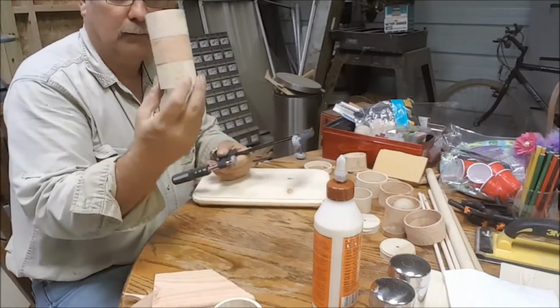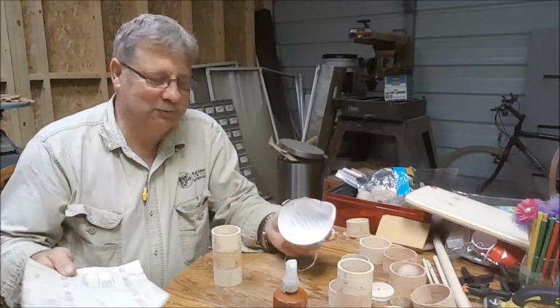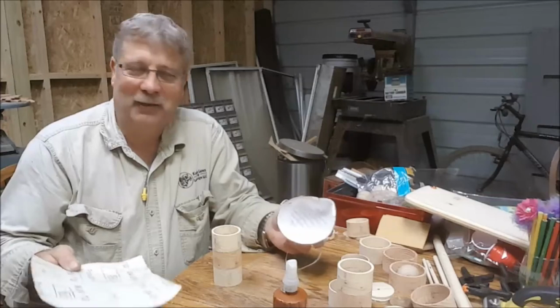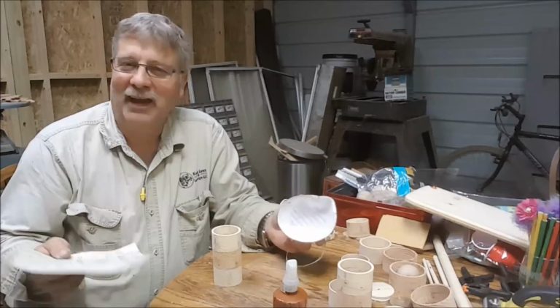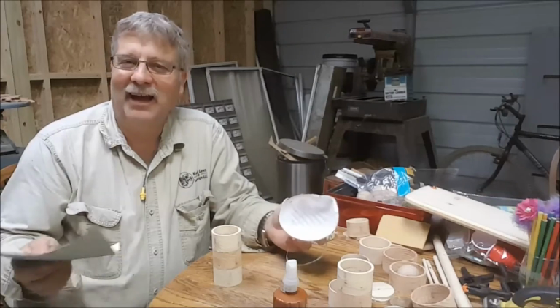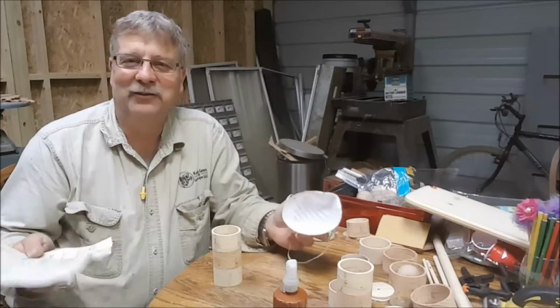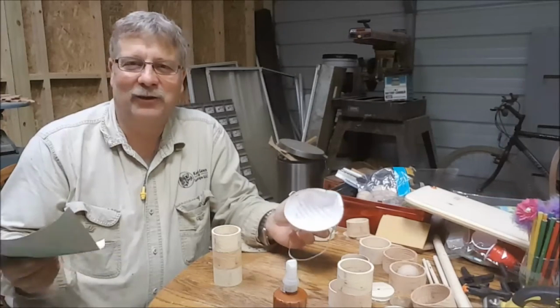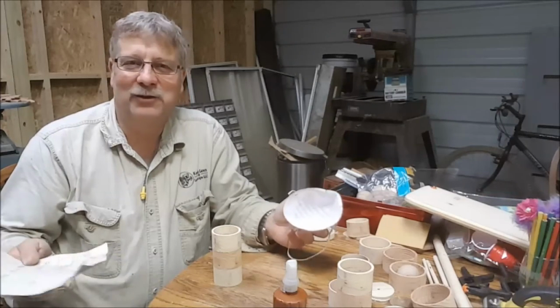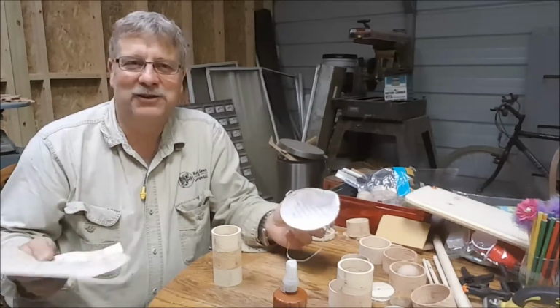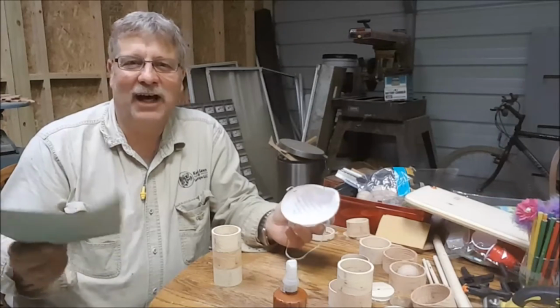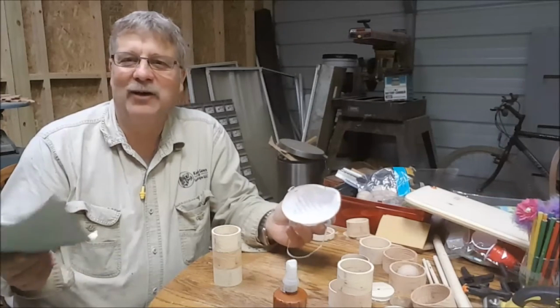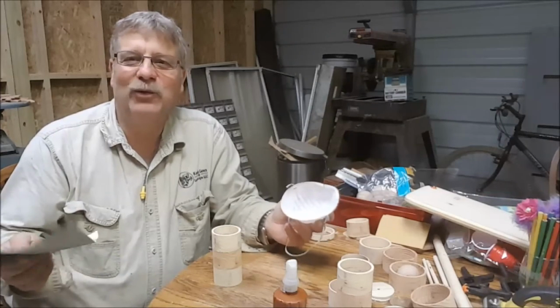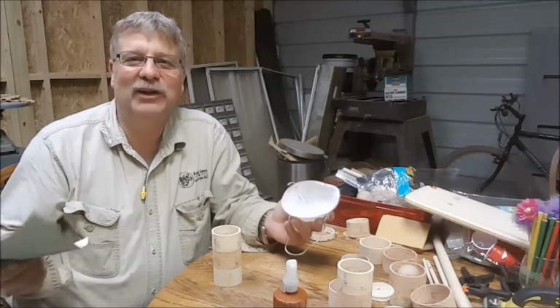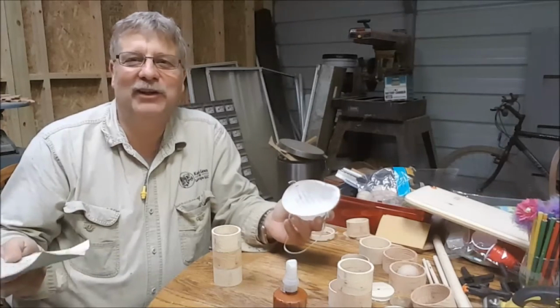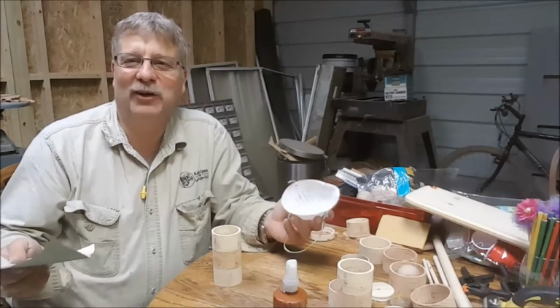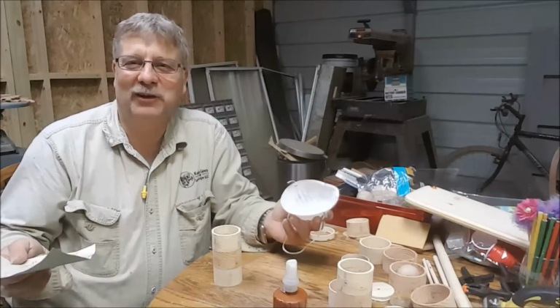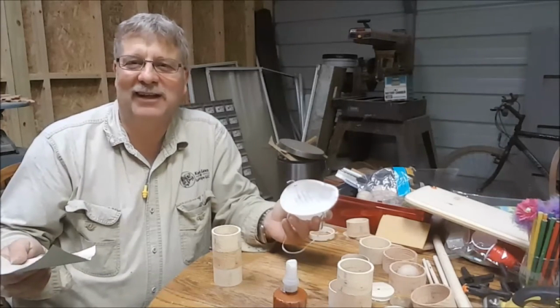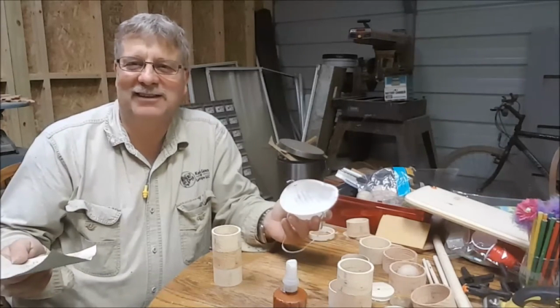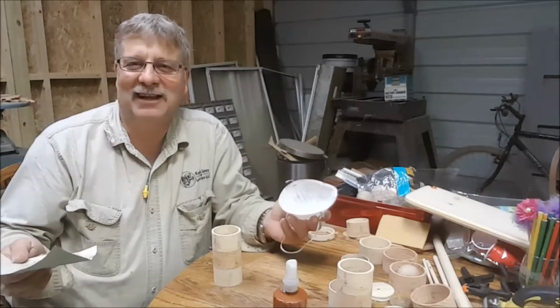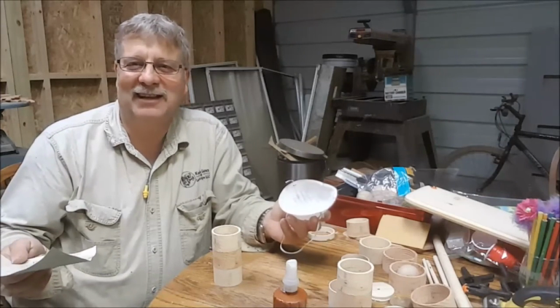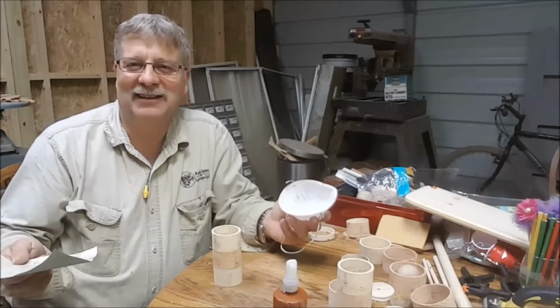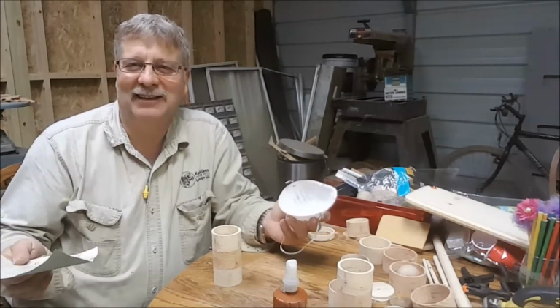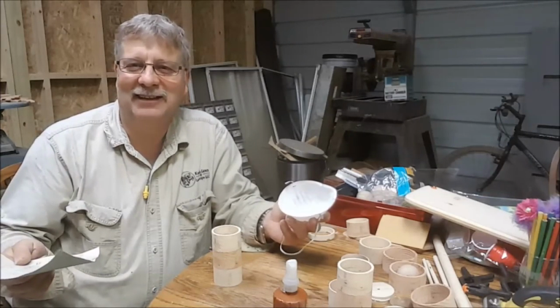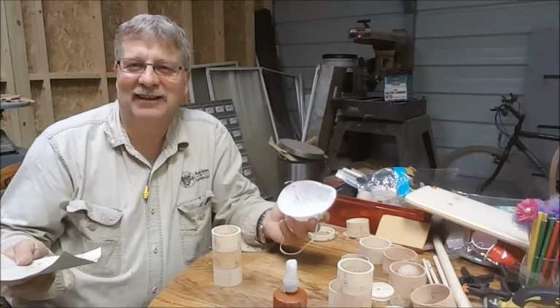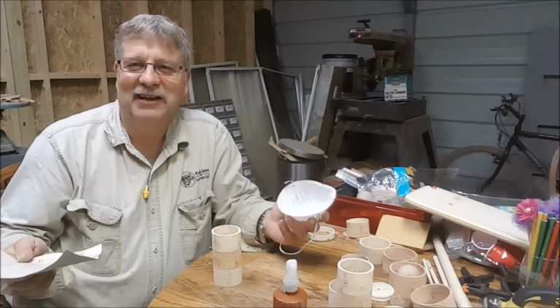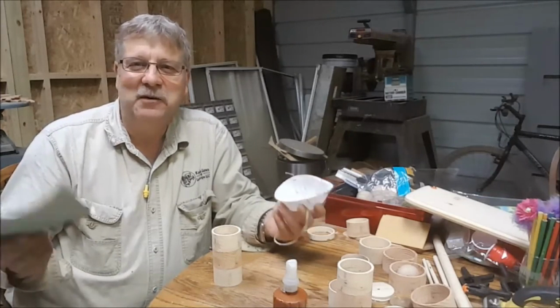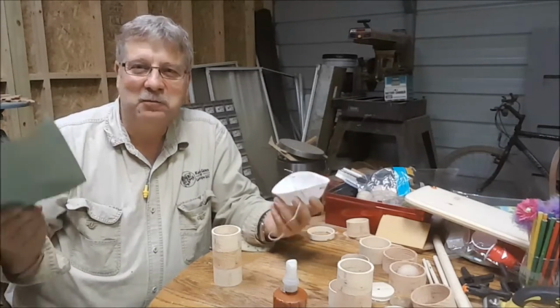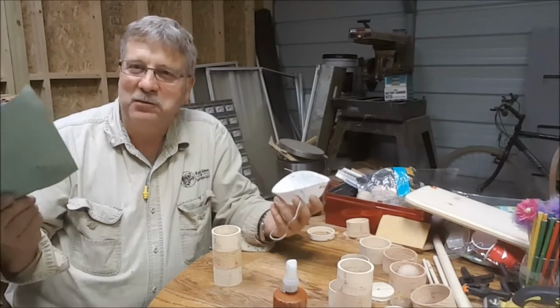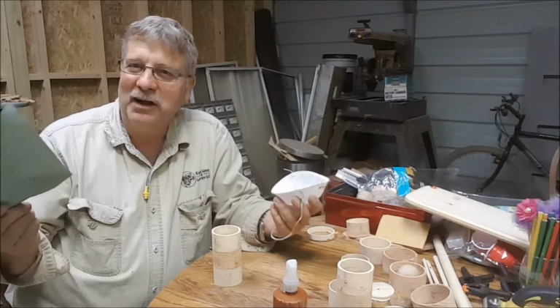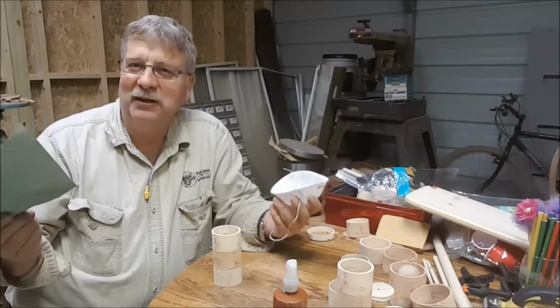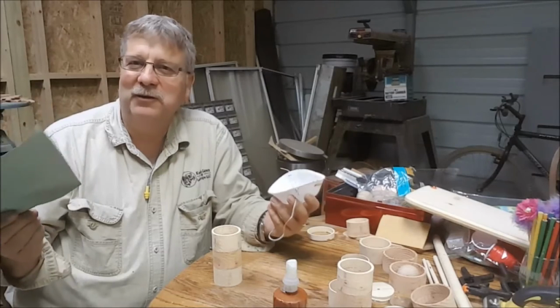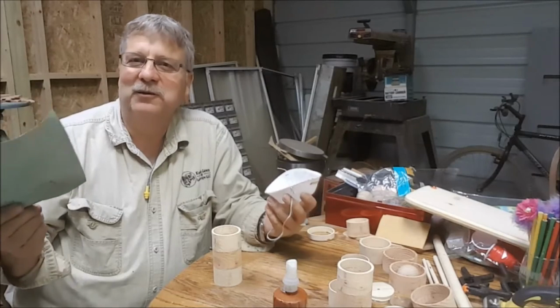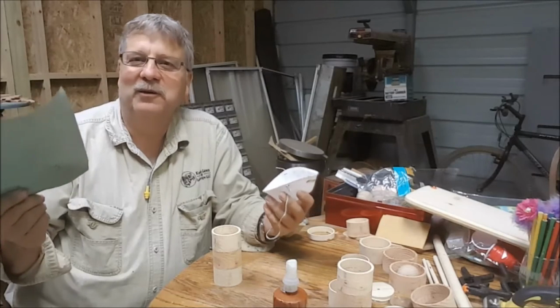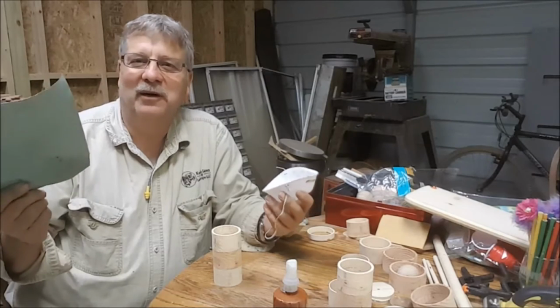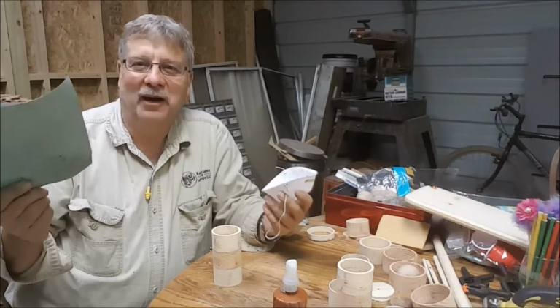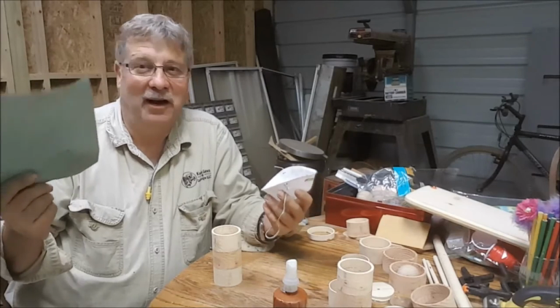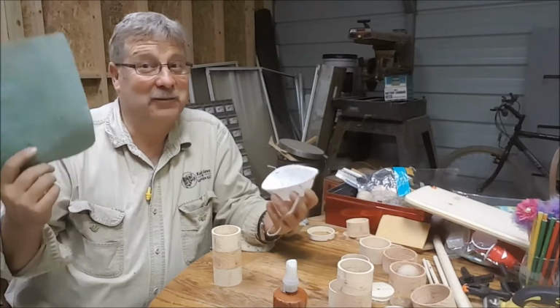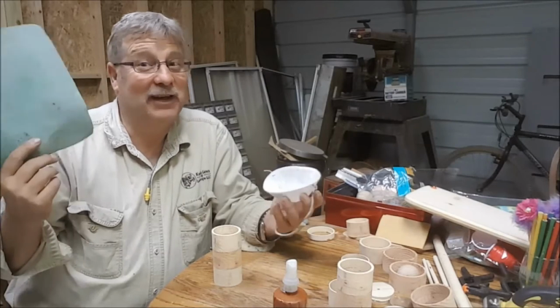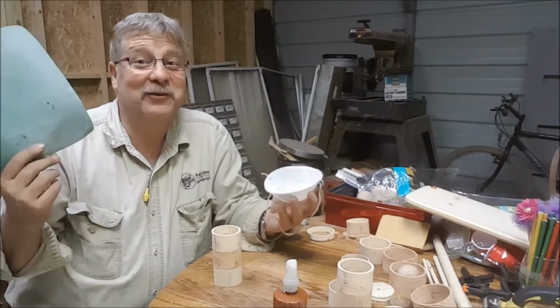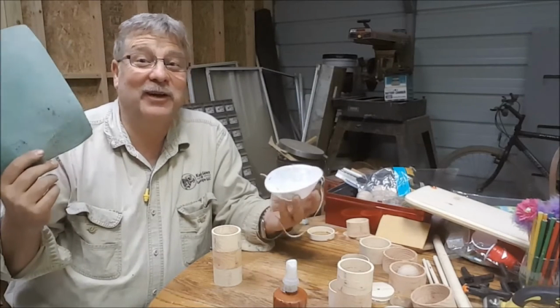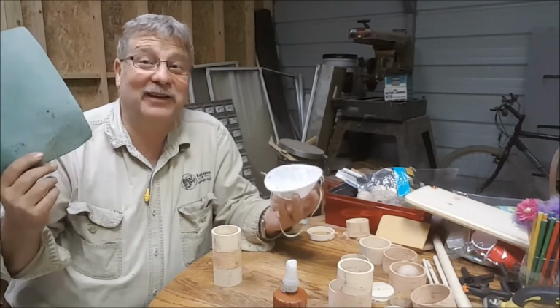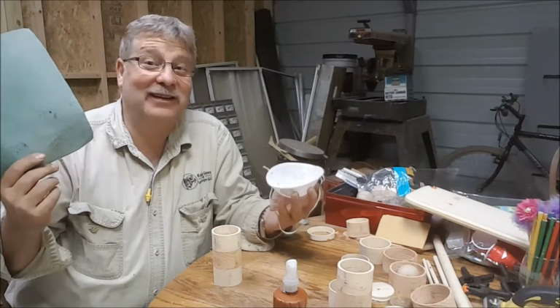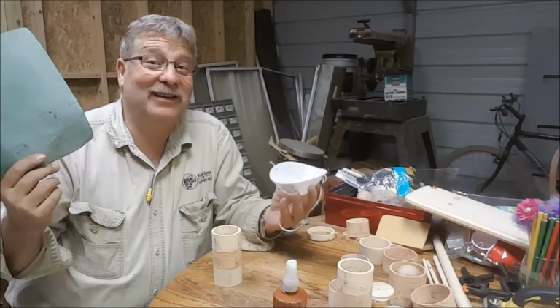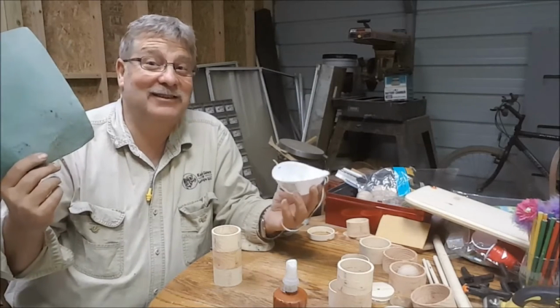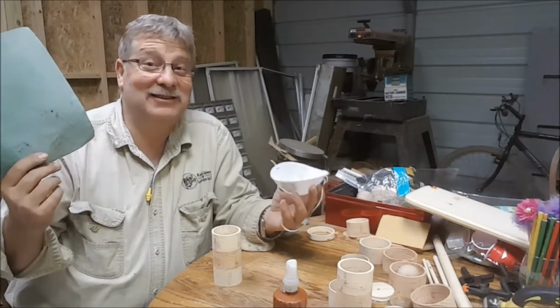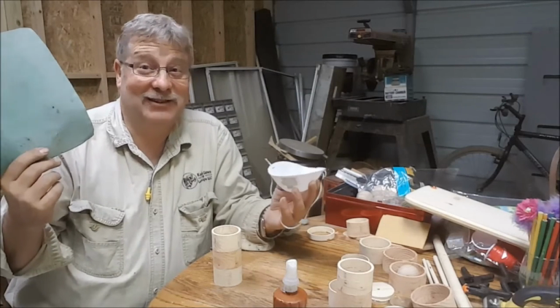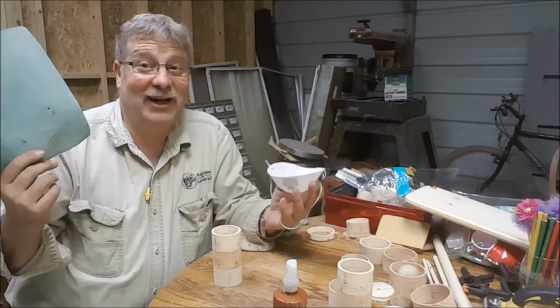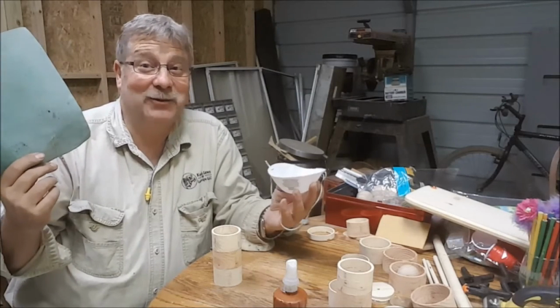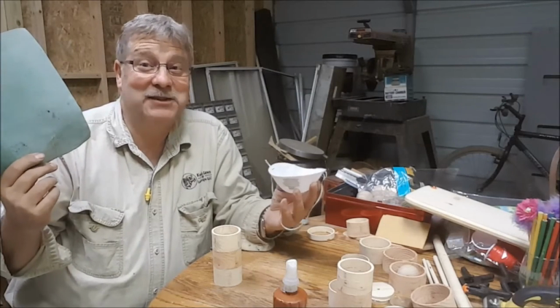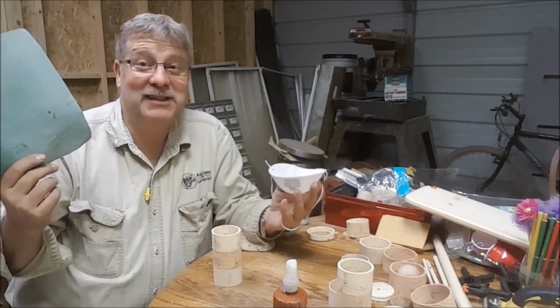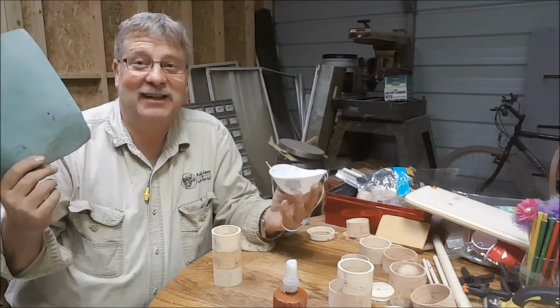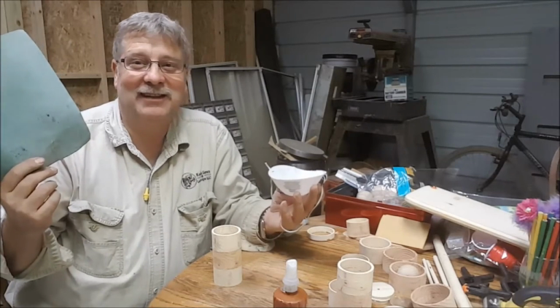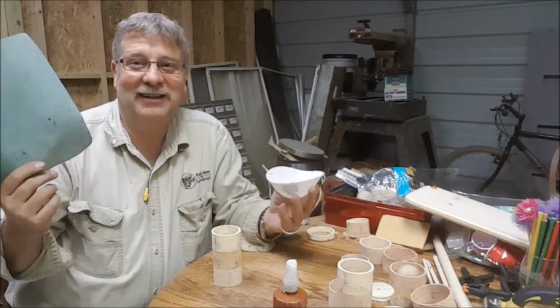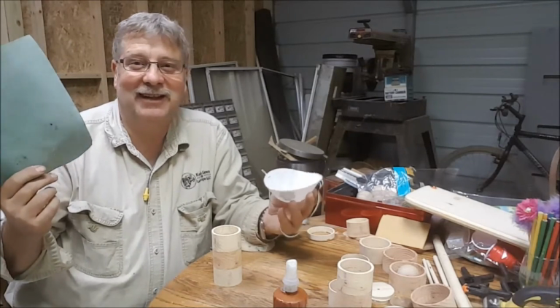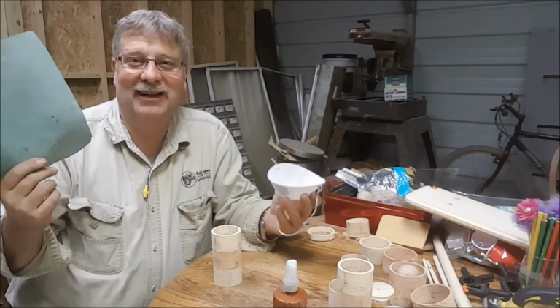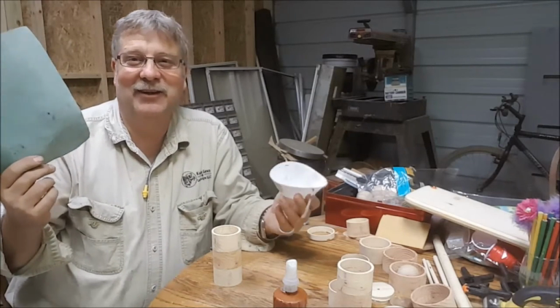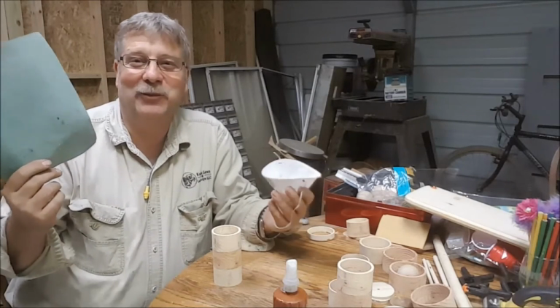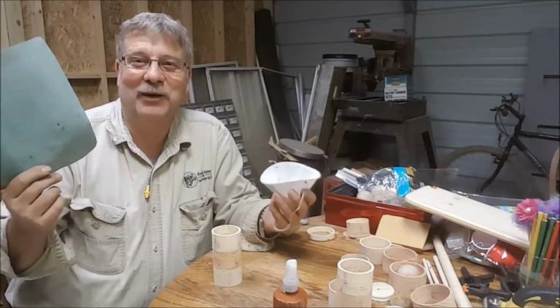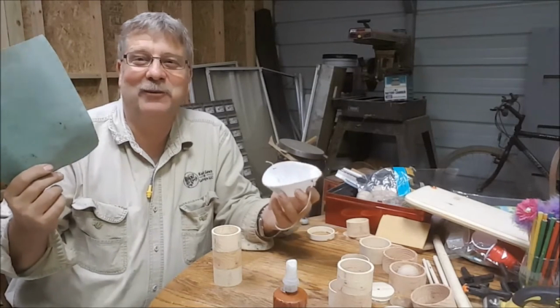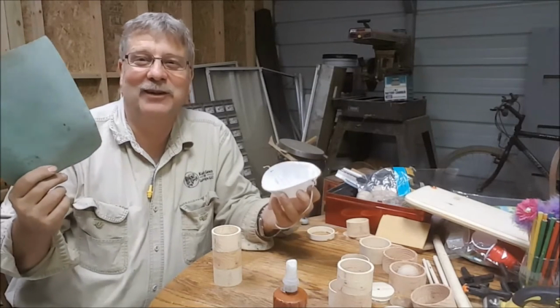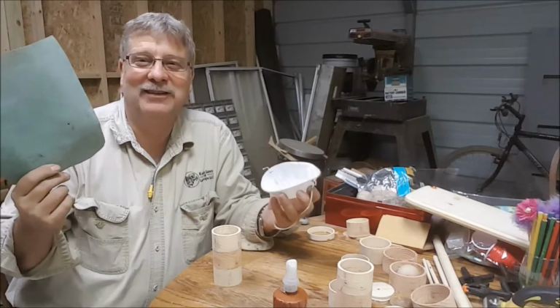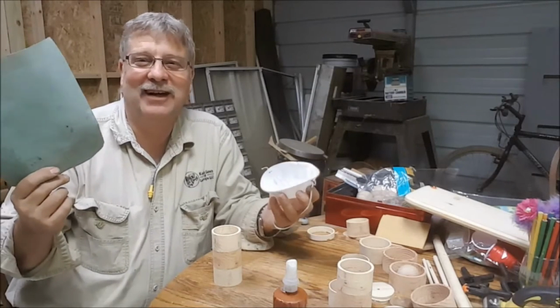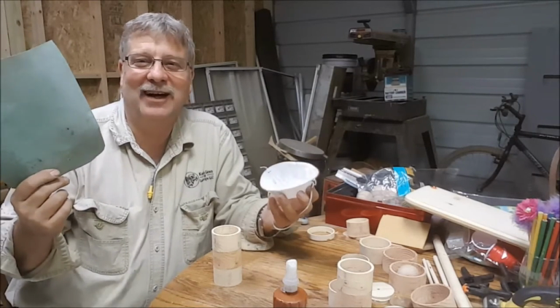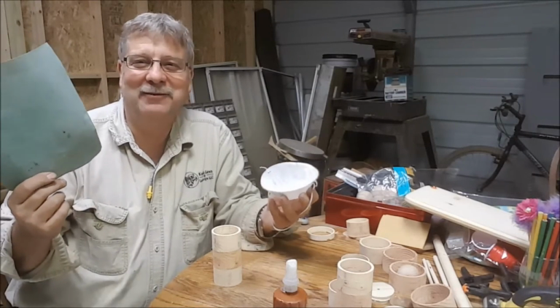I really don't like sanding, but I'm getting ready to get started with sanding one more time.